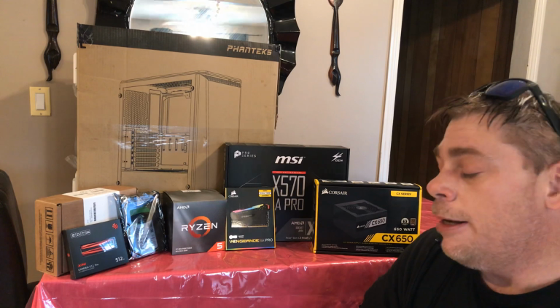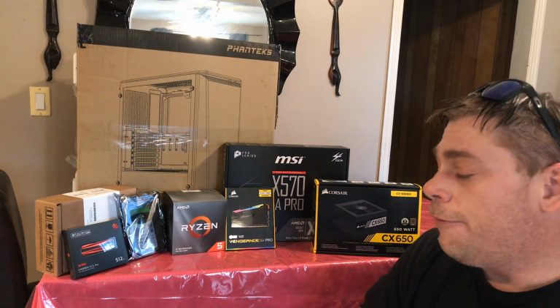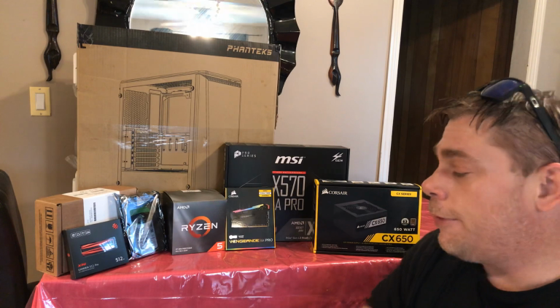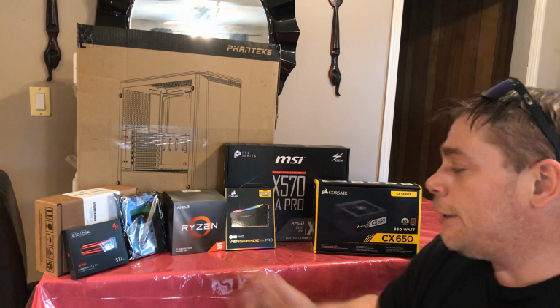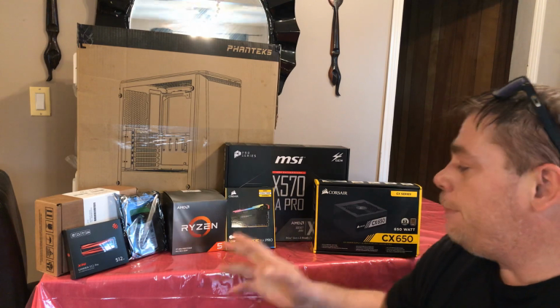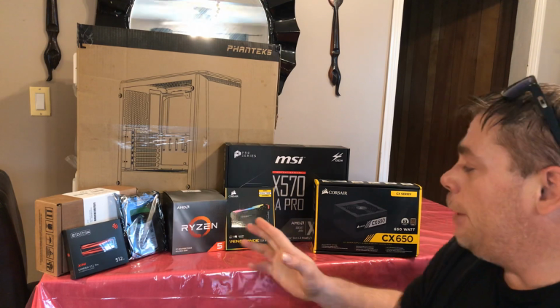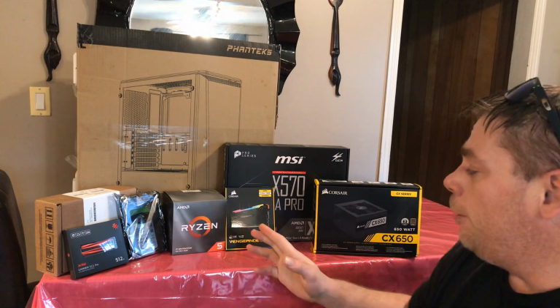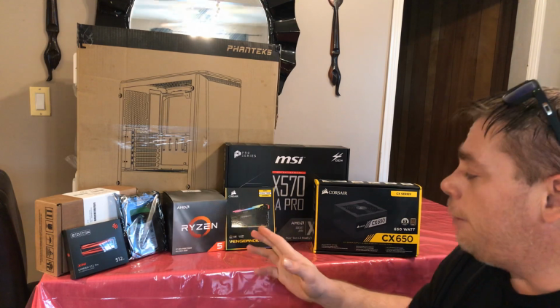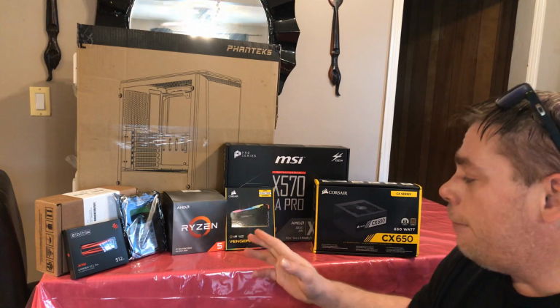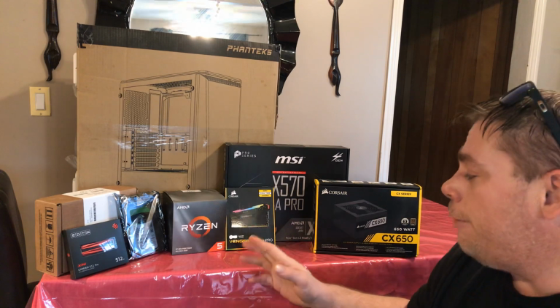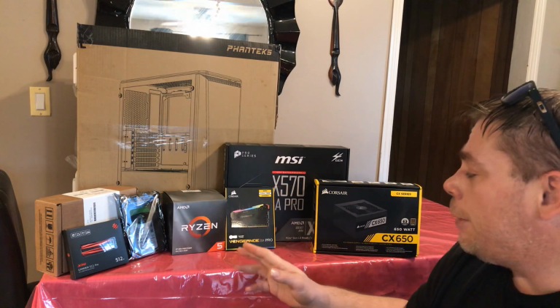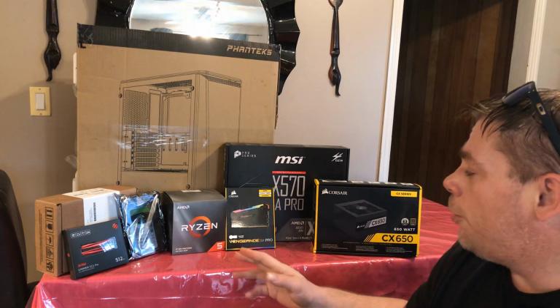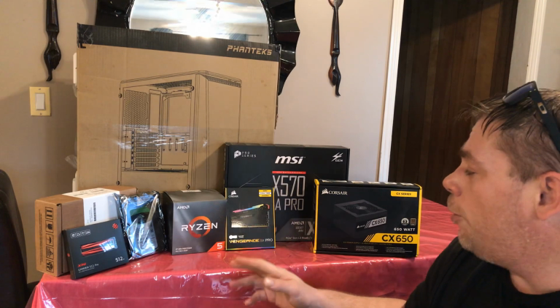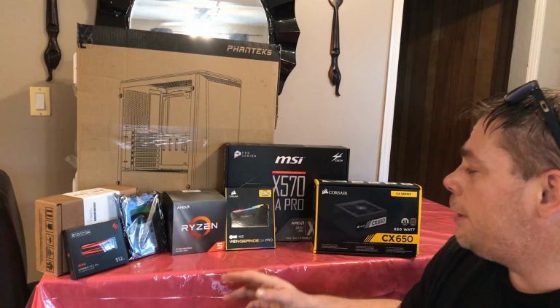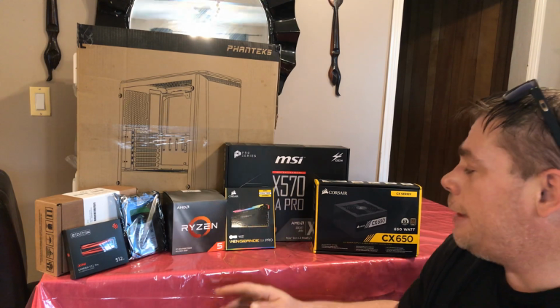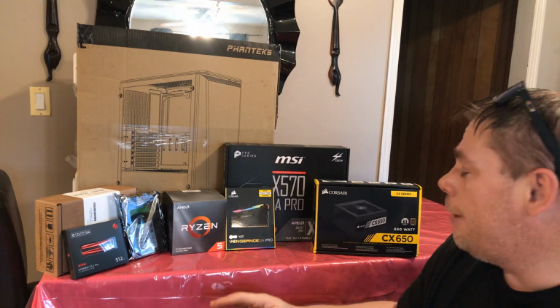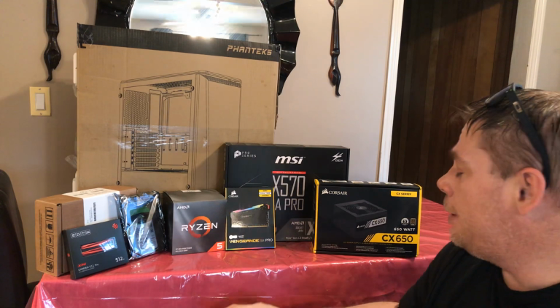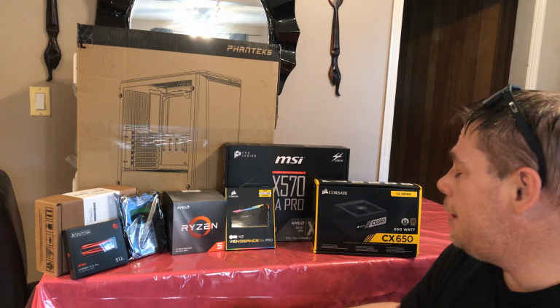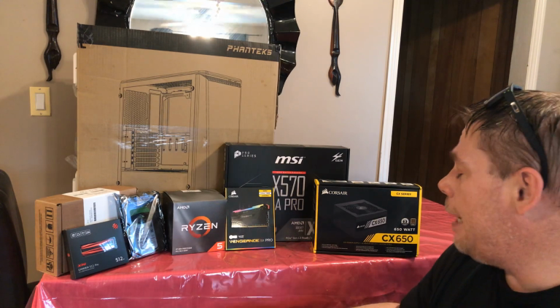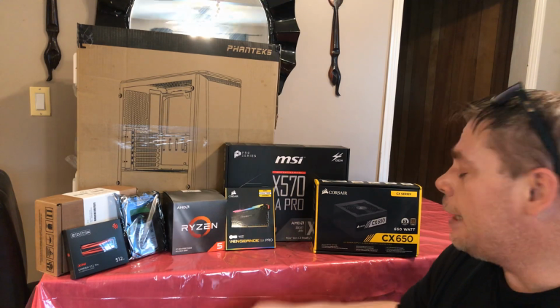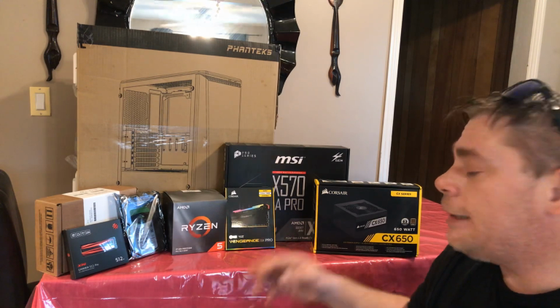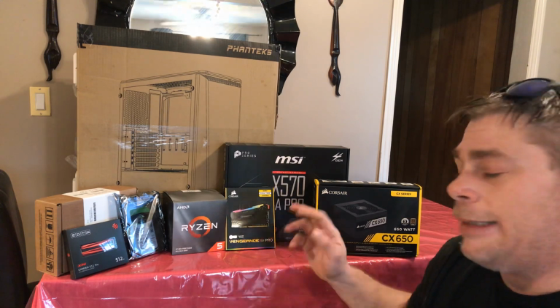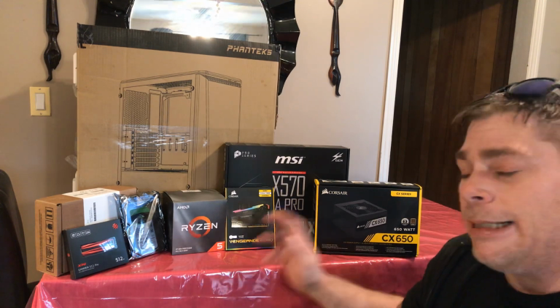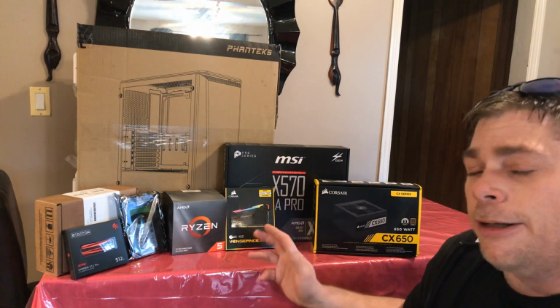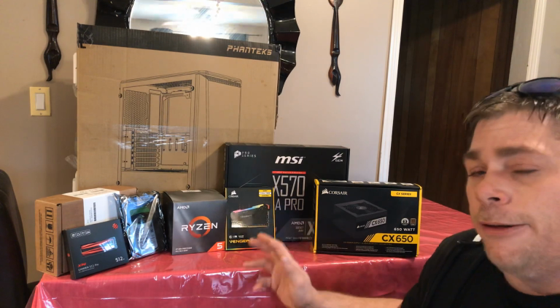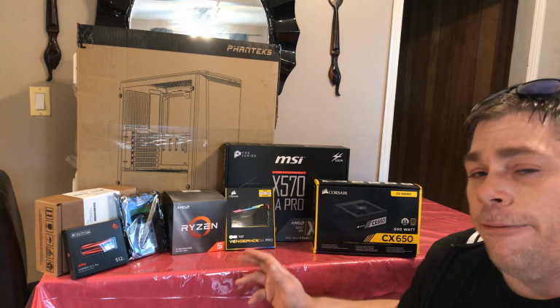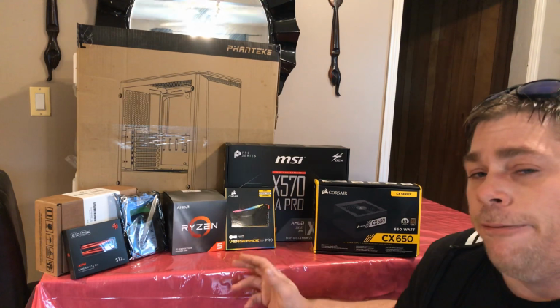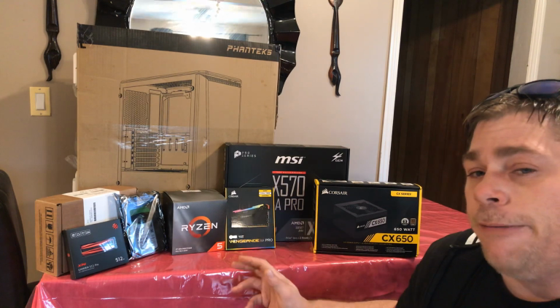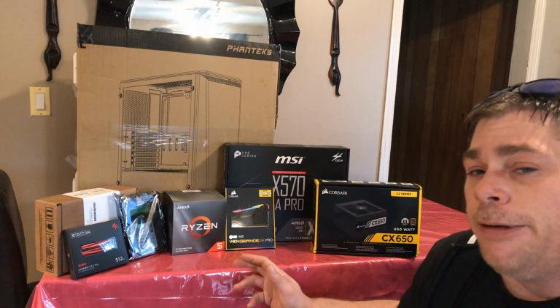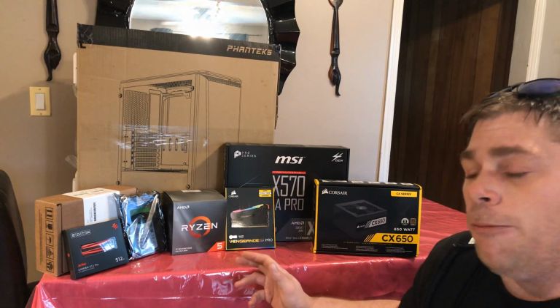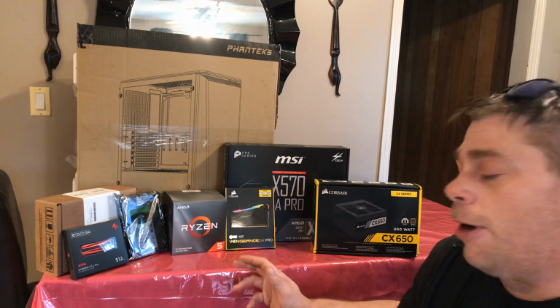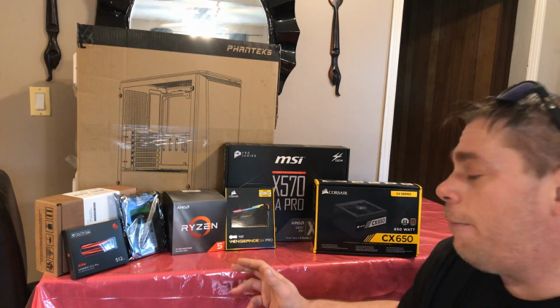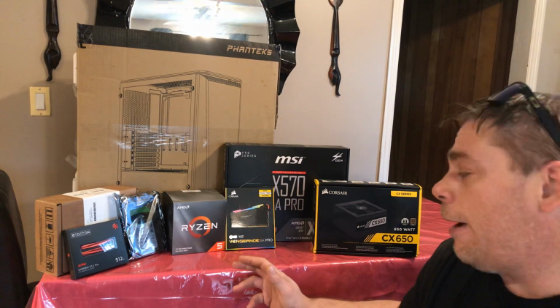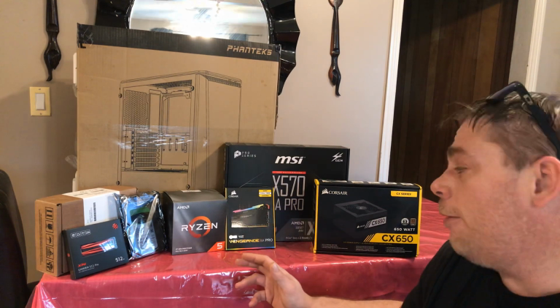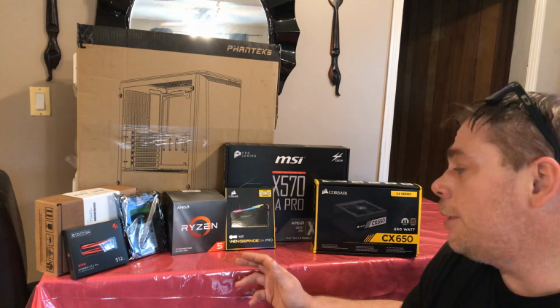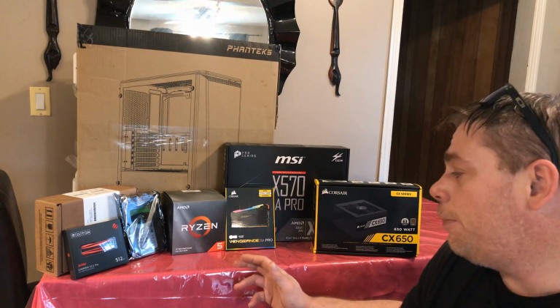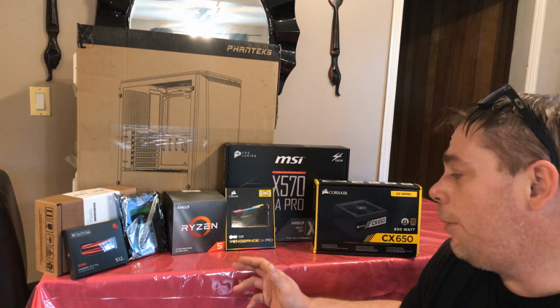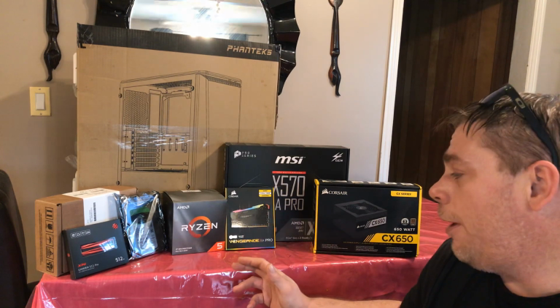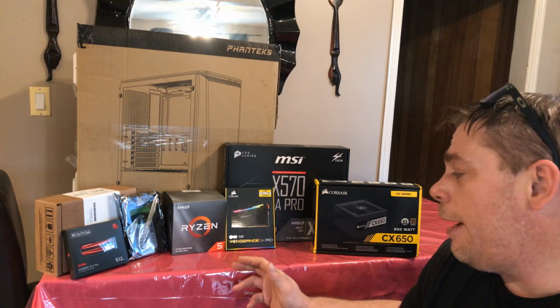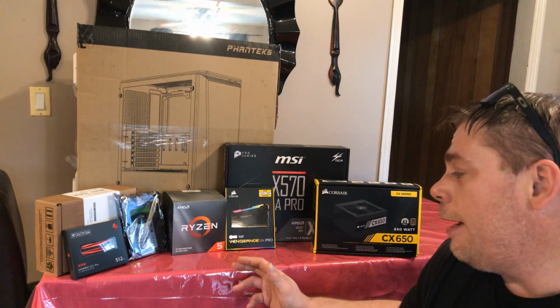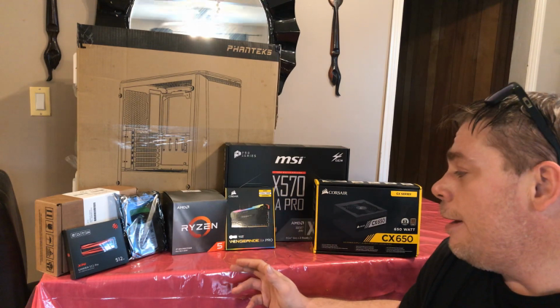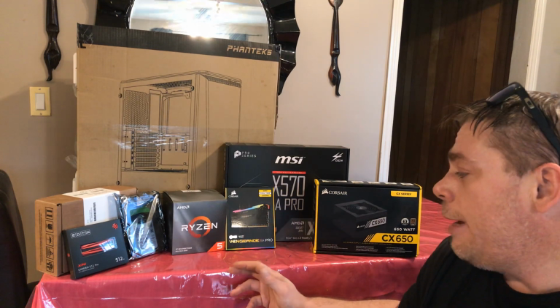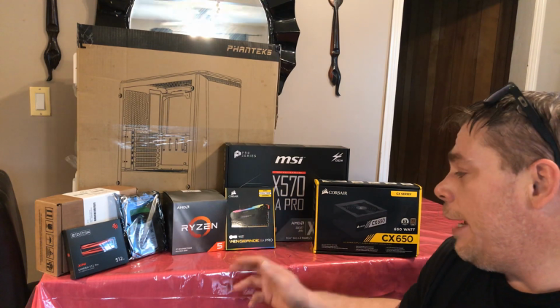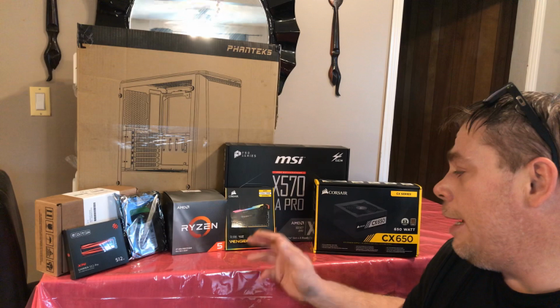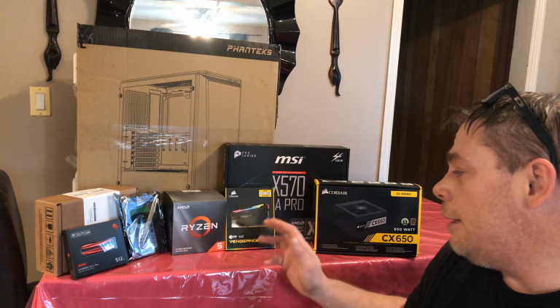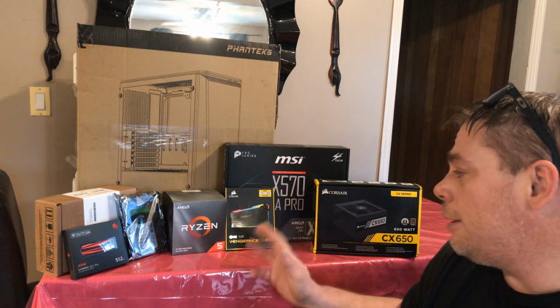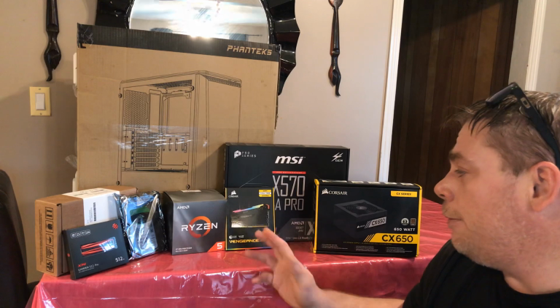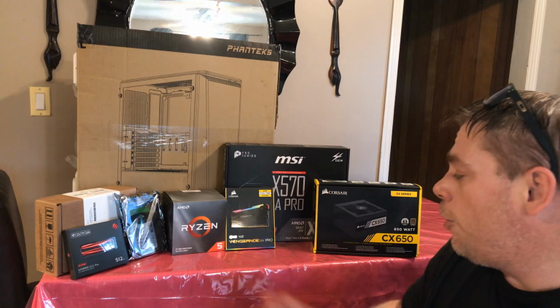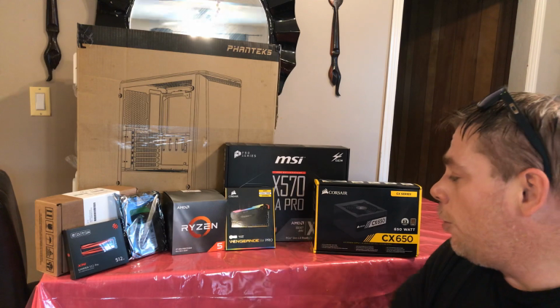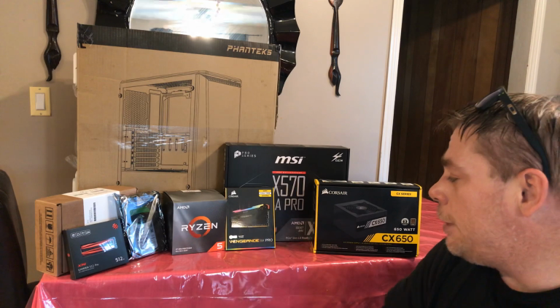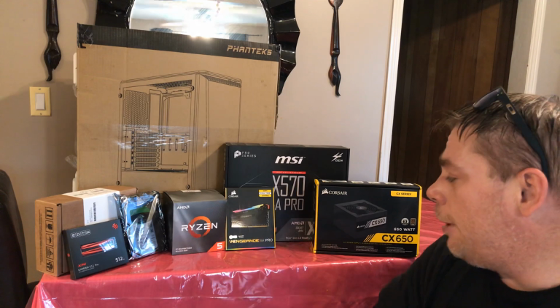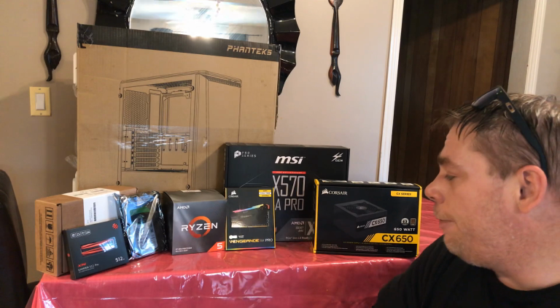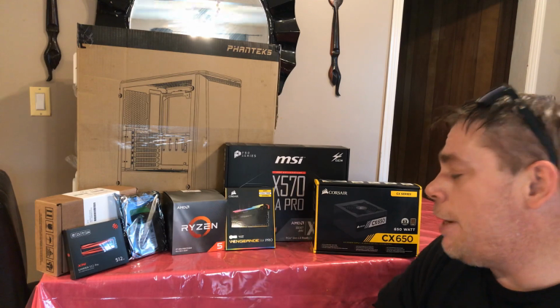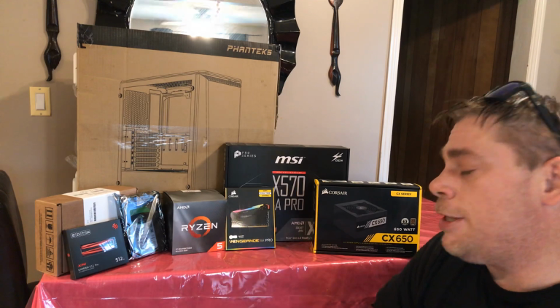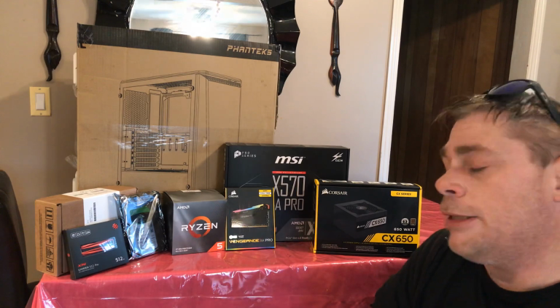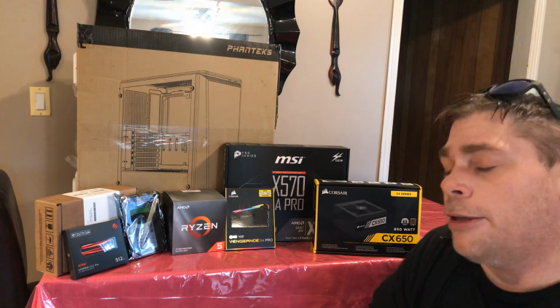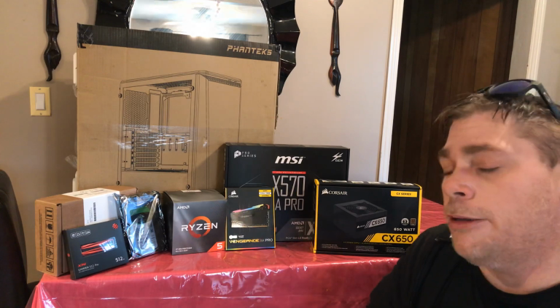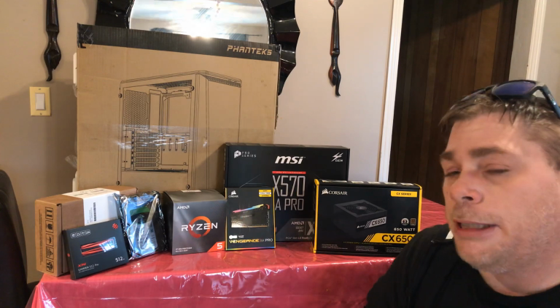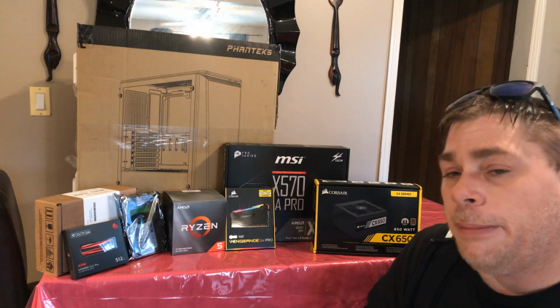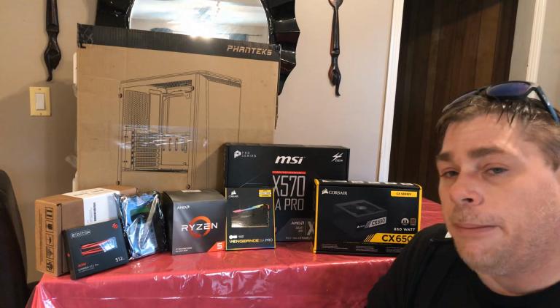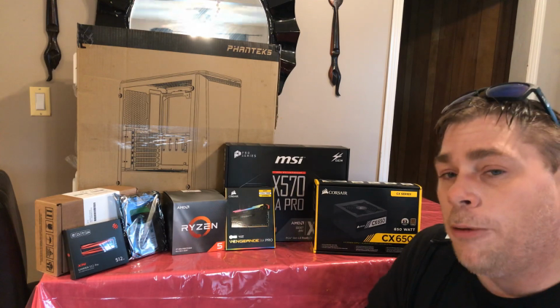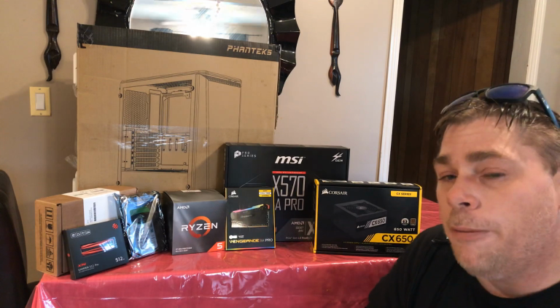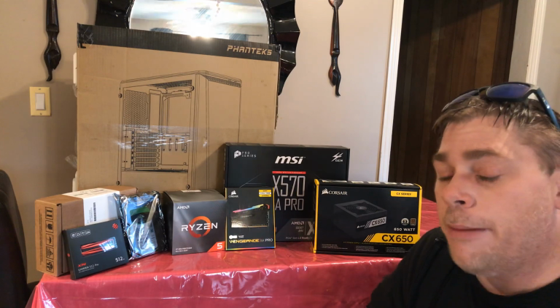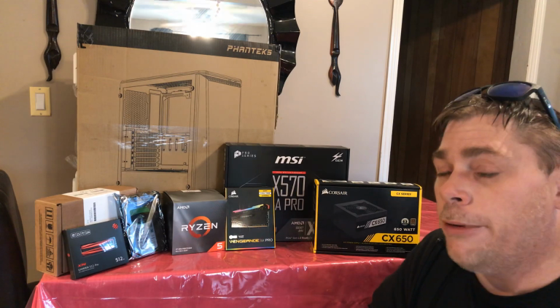For this build we went with the Corsair CX 650W power supply and some Corsair Vengeance RGB Pro memory.